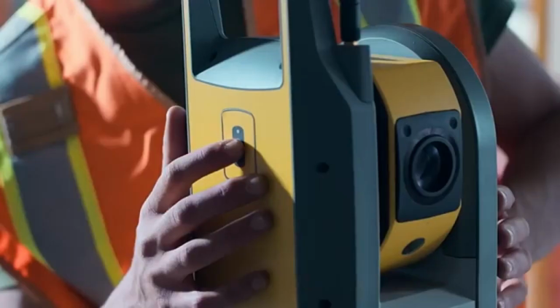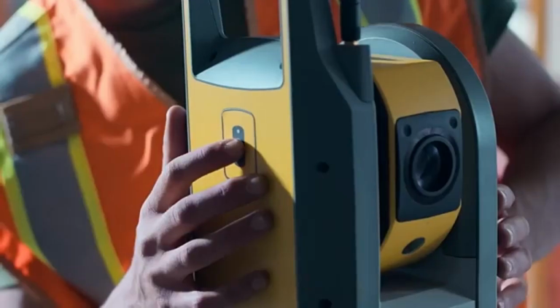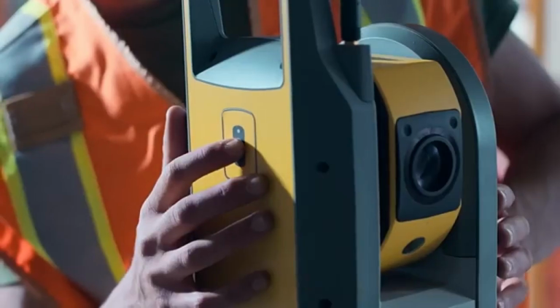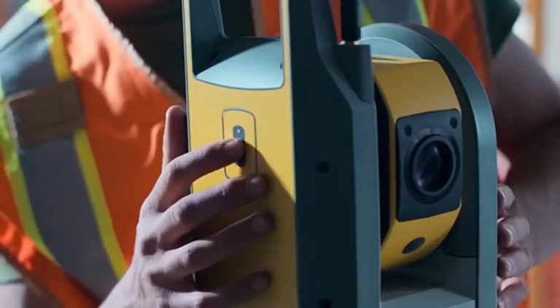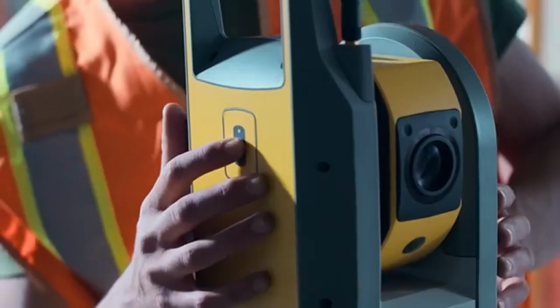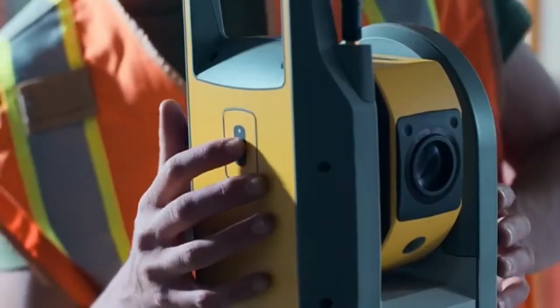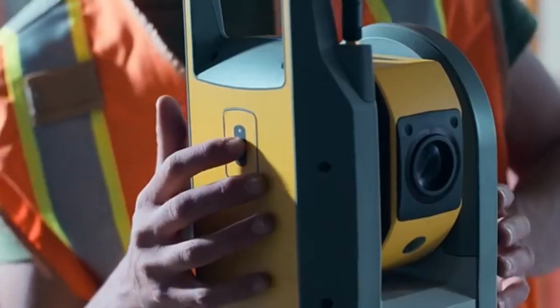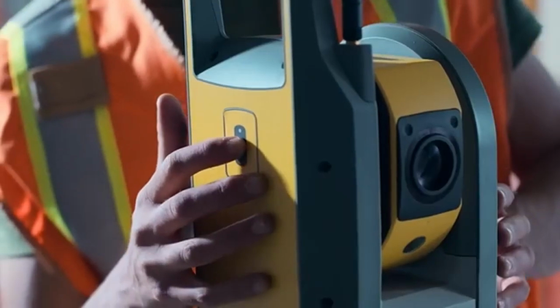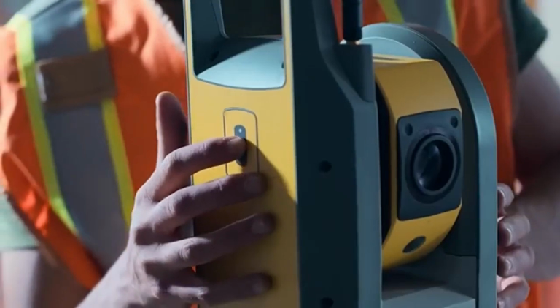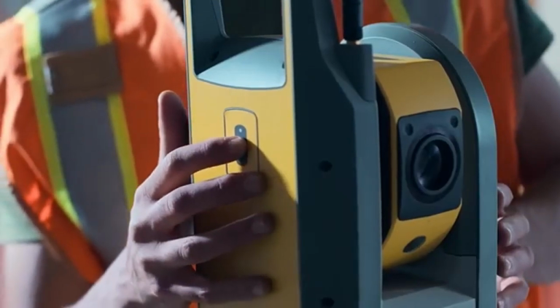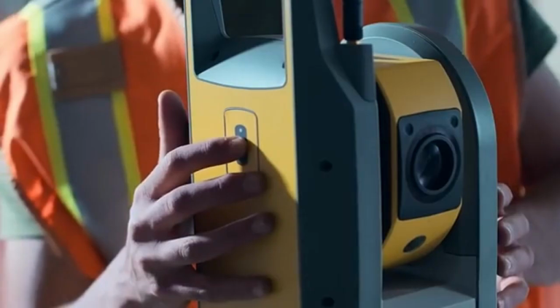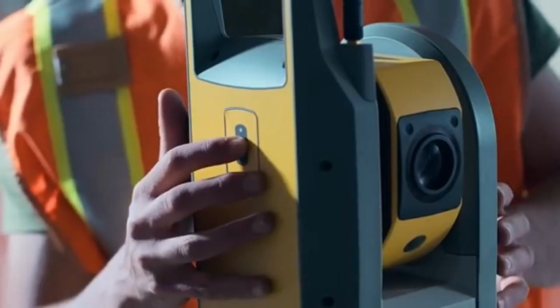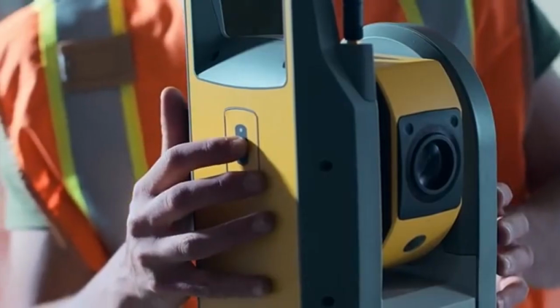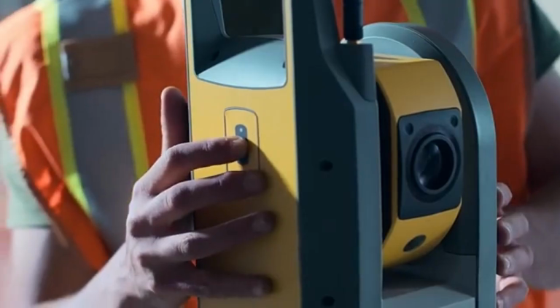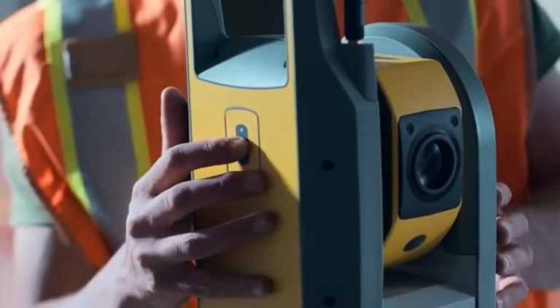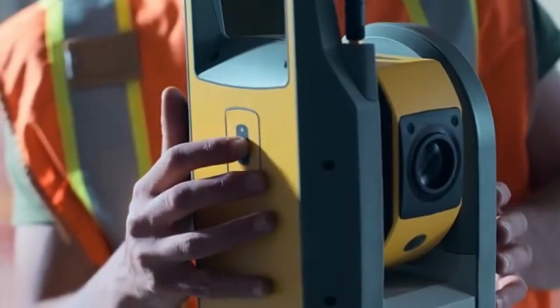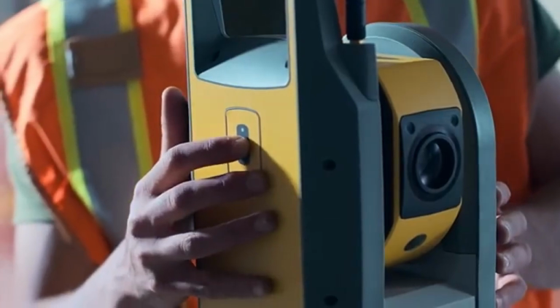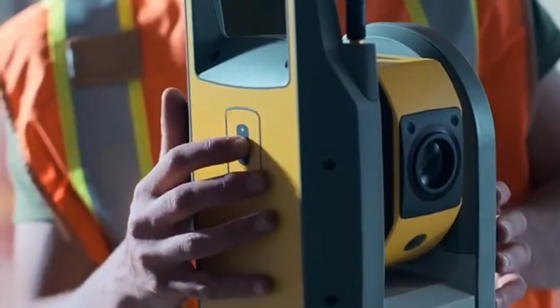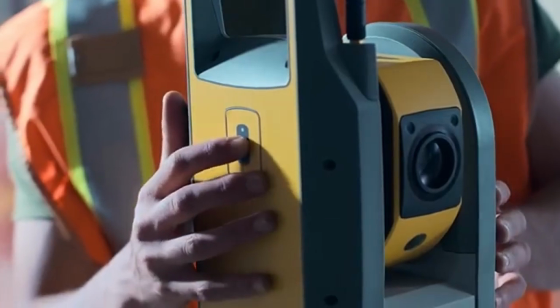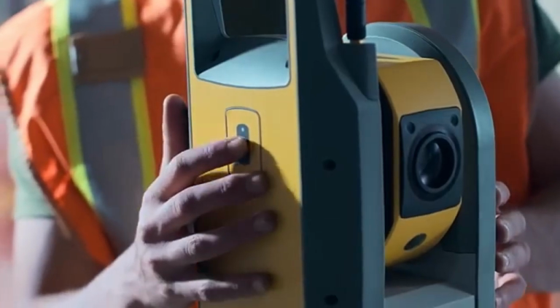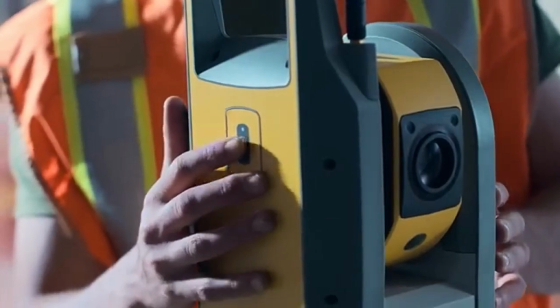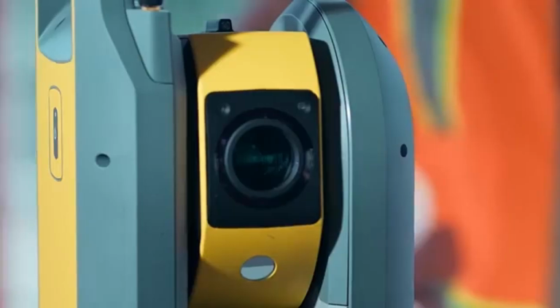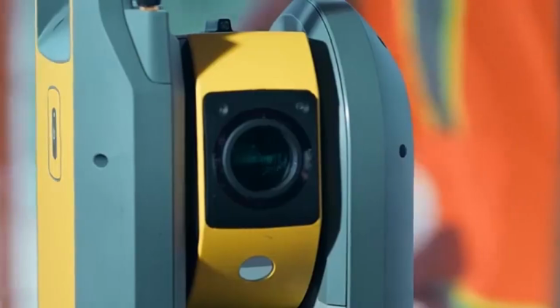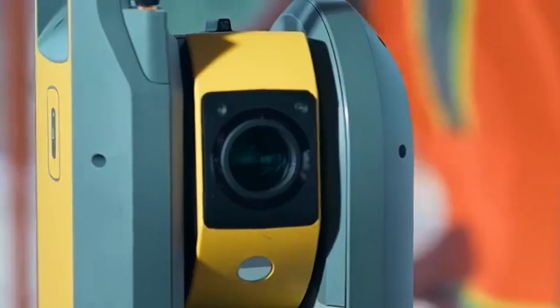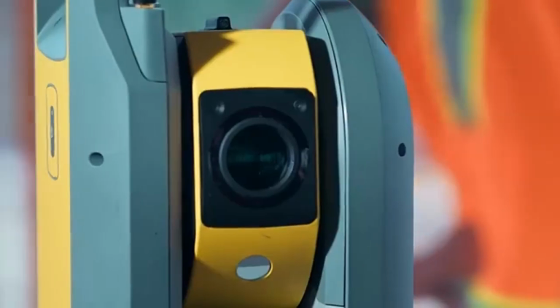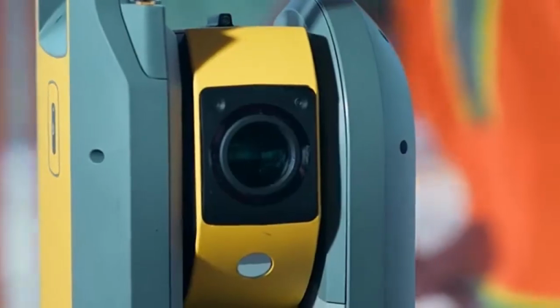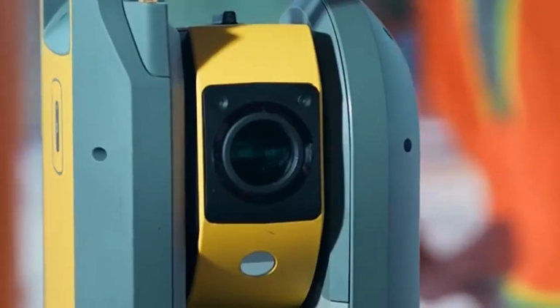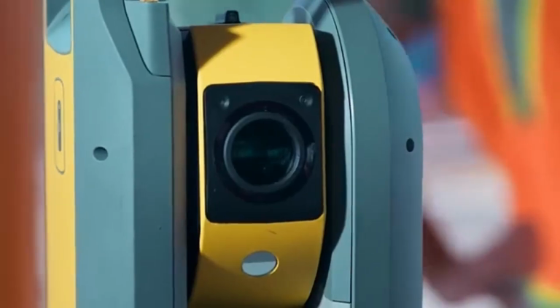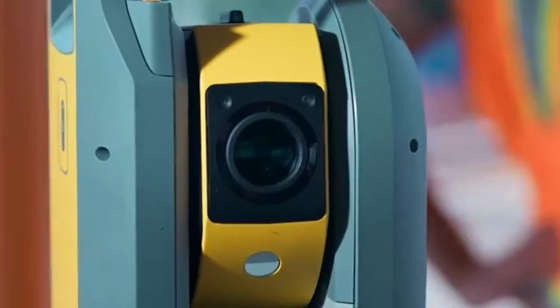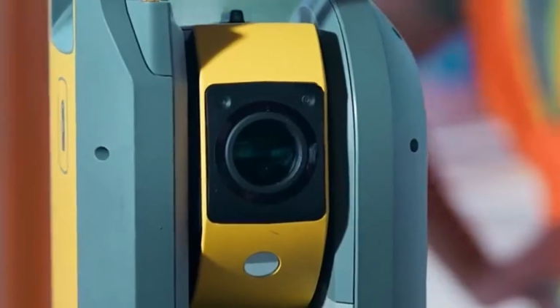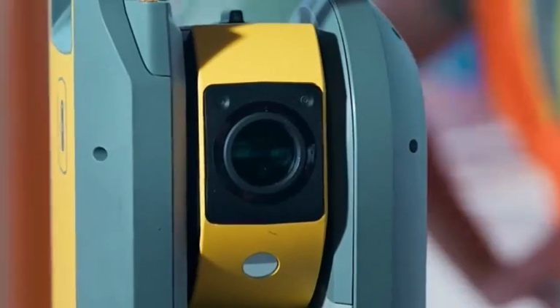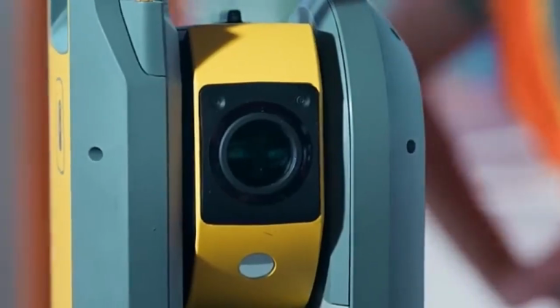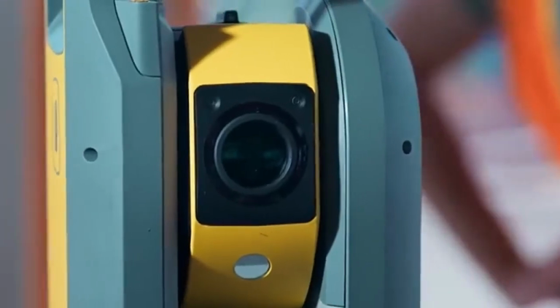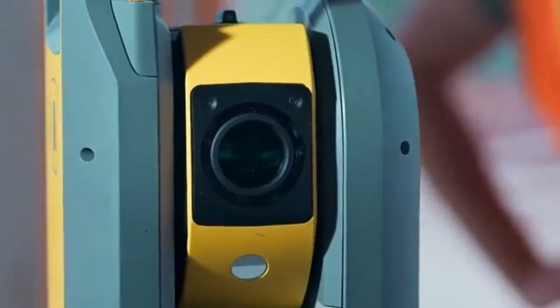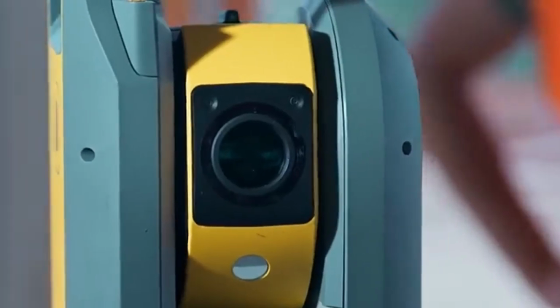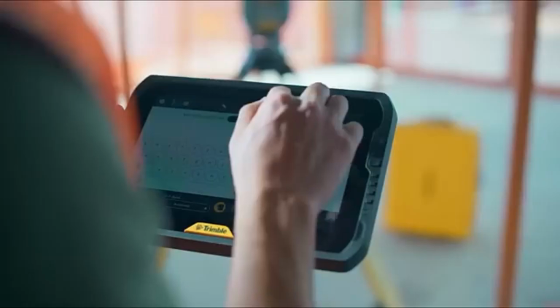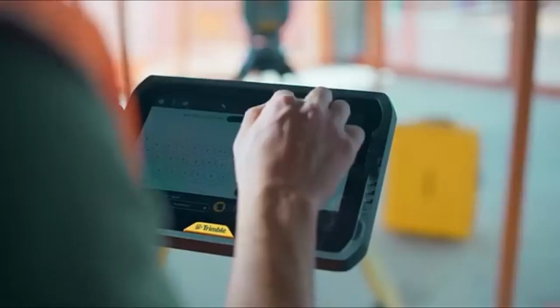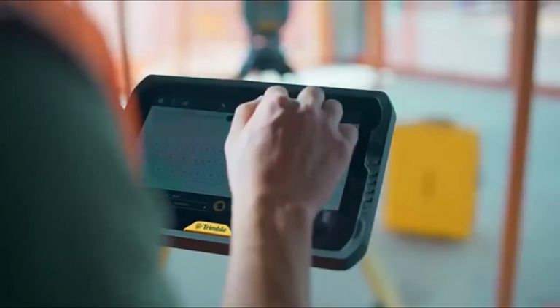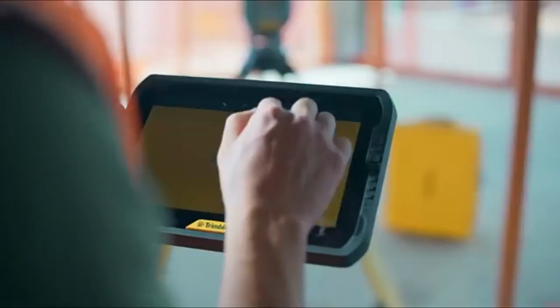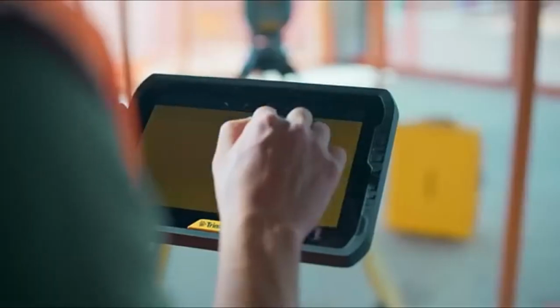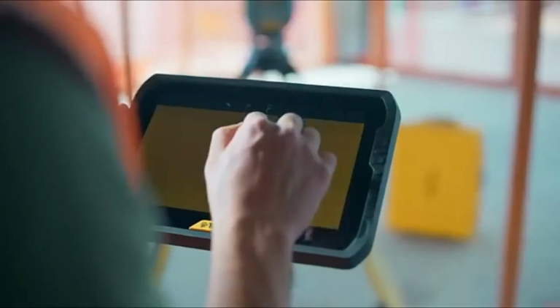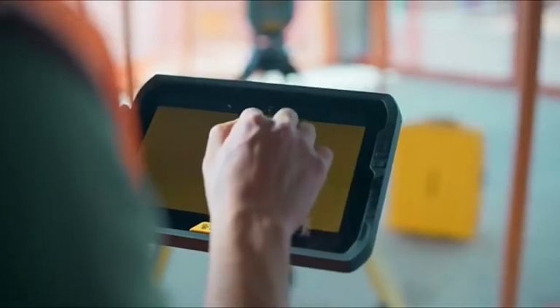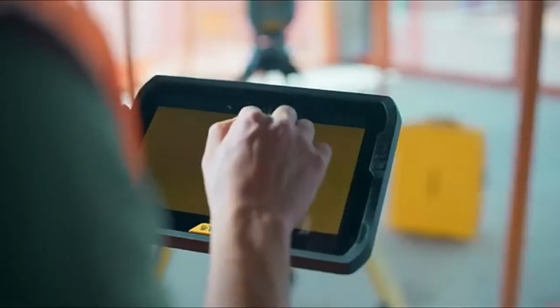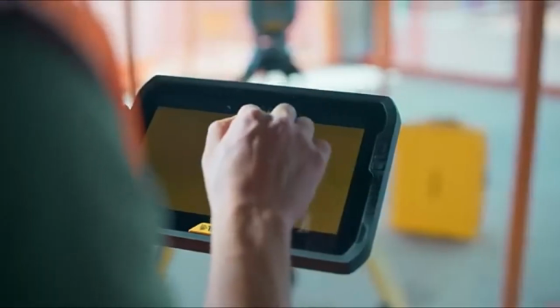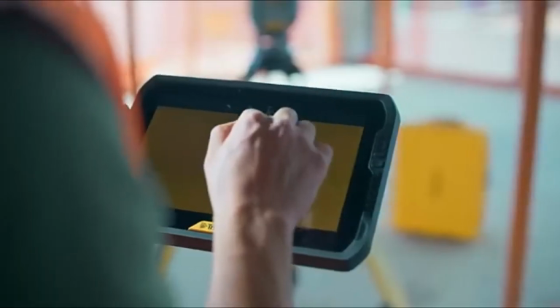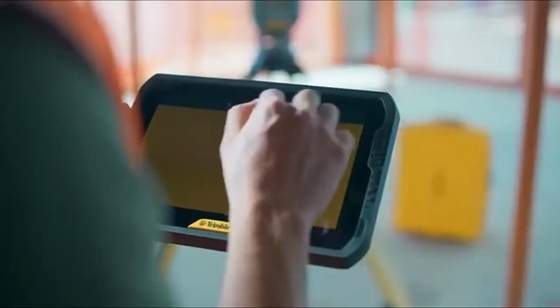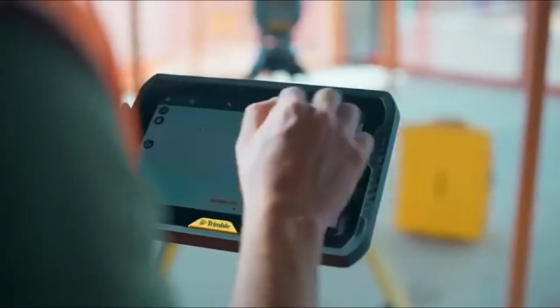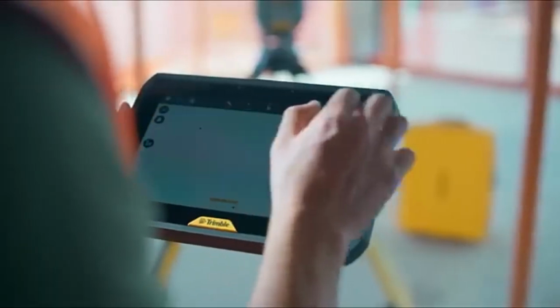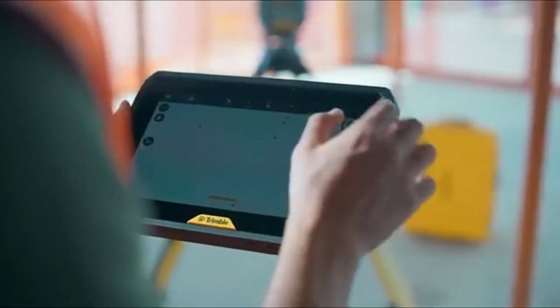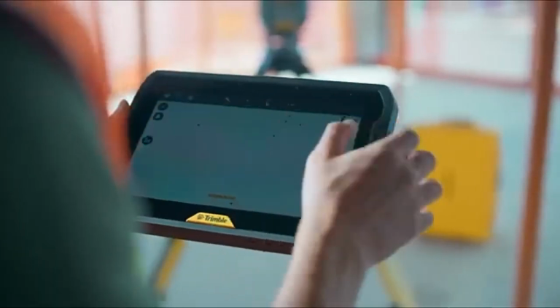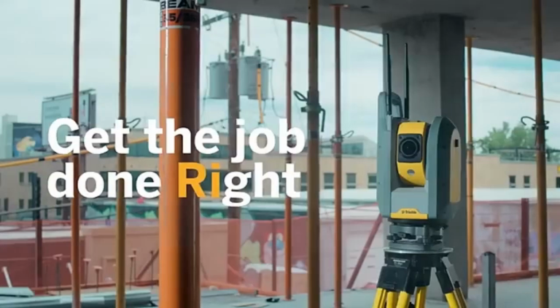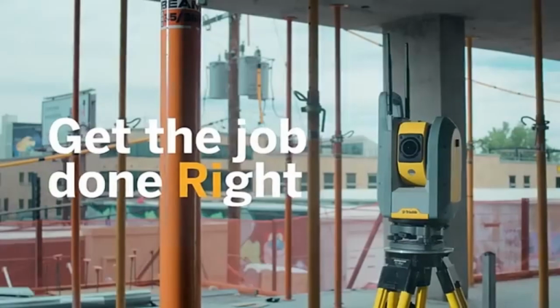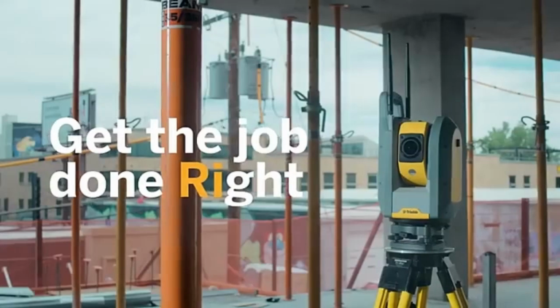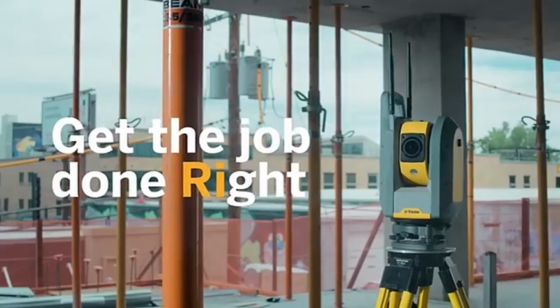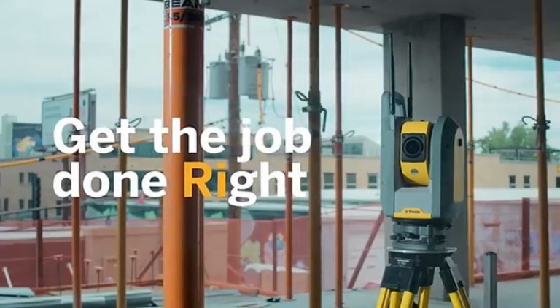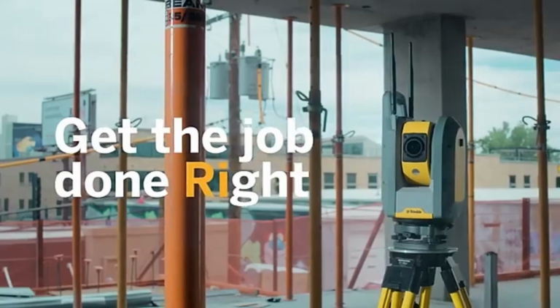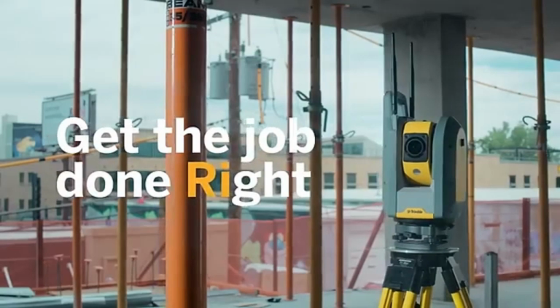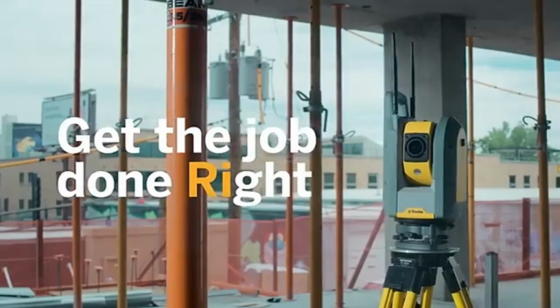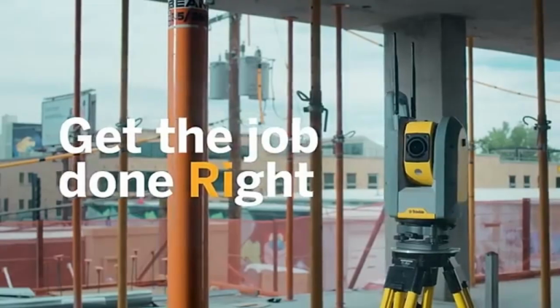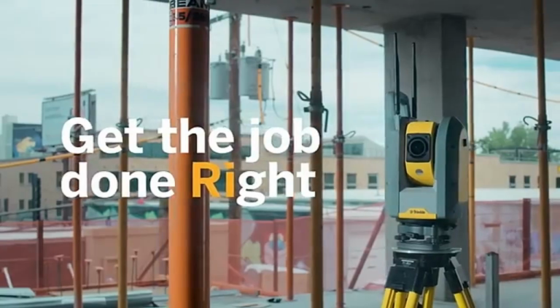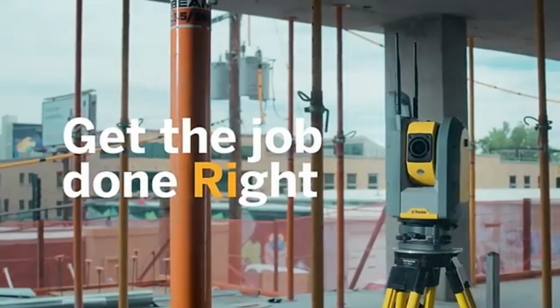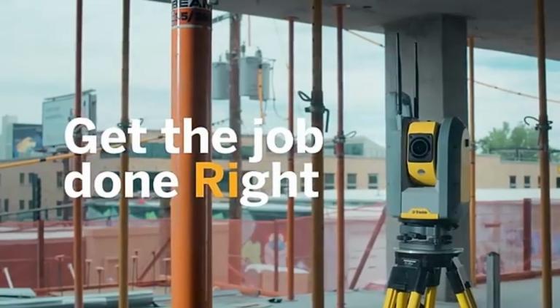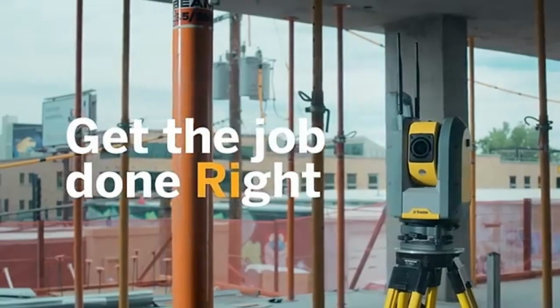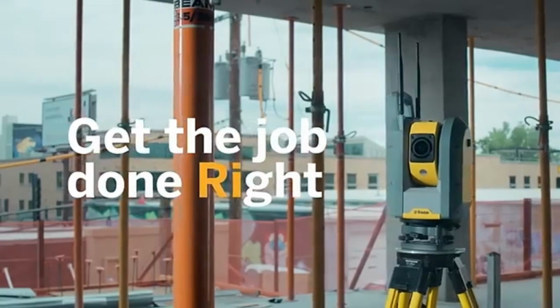With the simple press of a button, the Trimble RI saves time and money. Get the job done right with the Trimble RI.